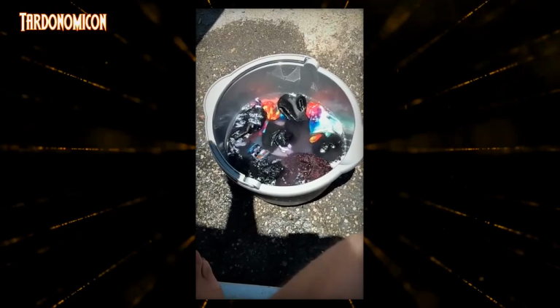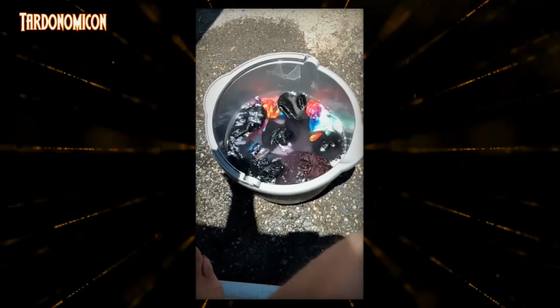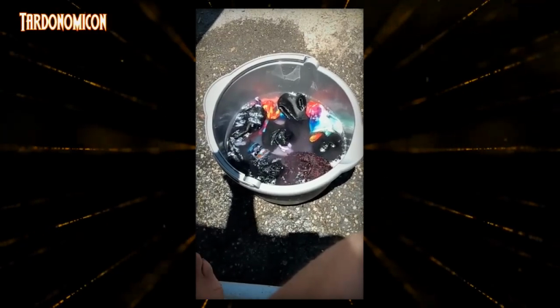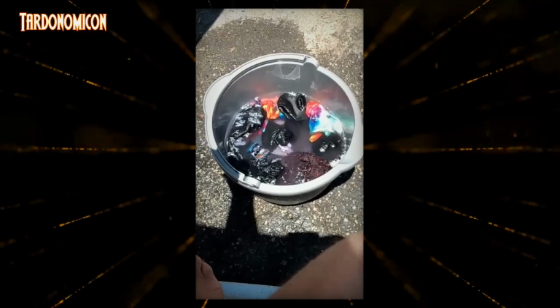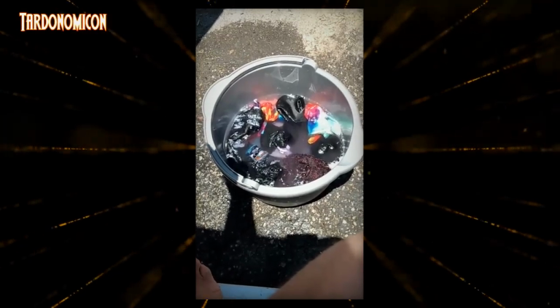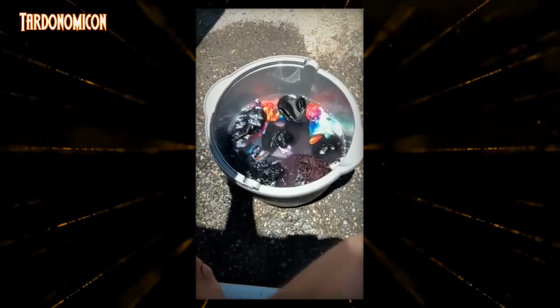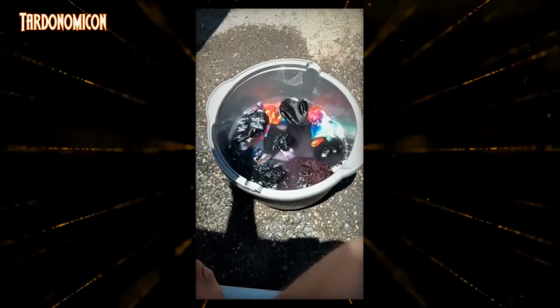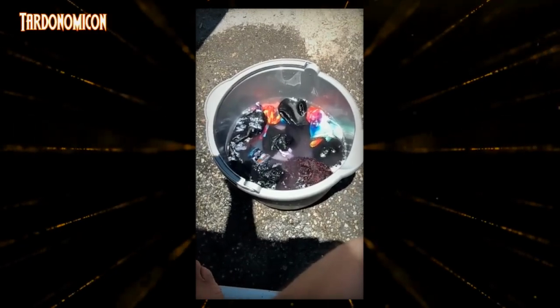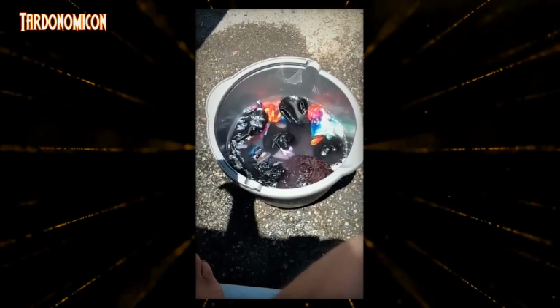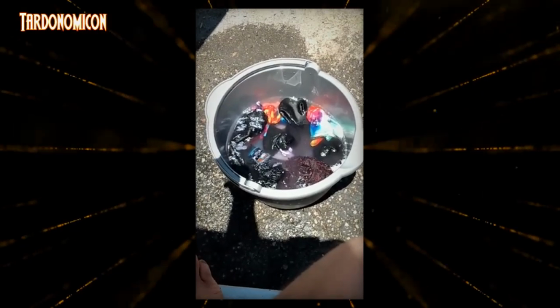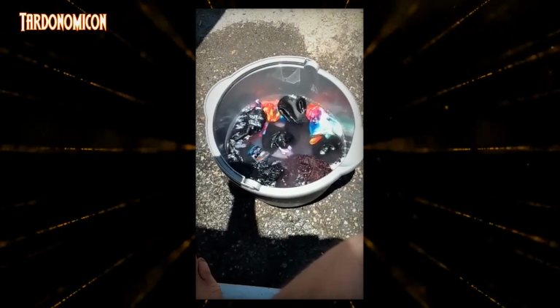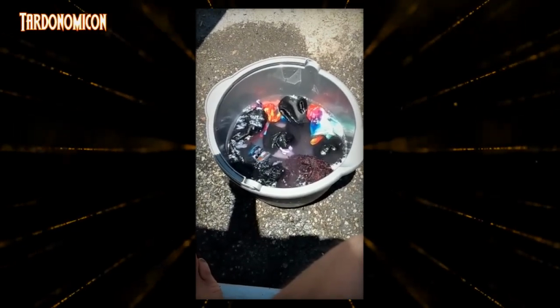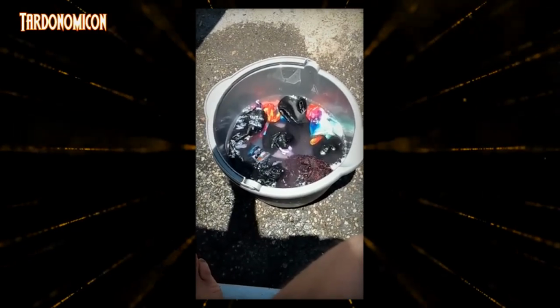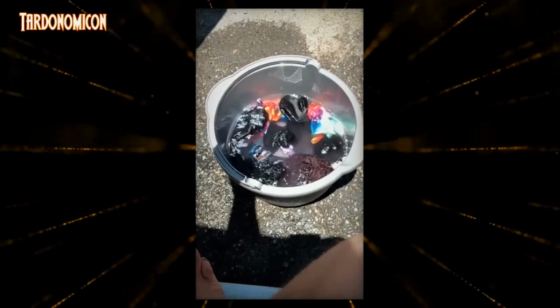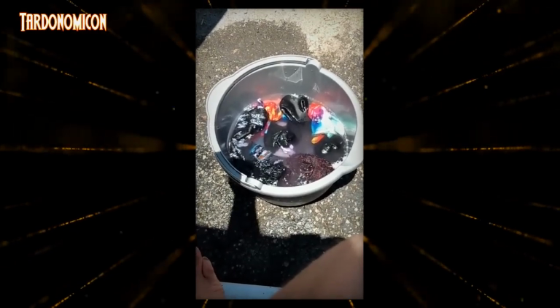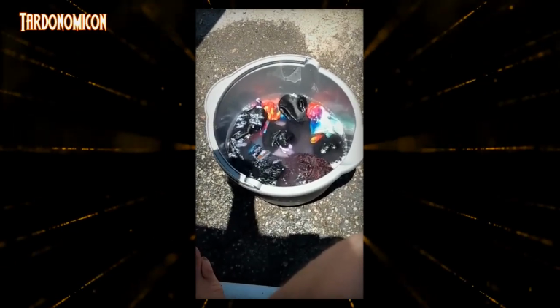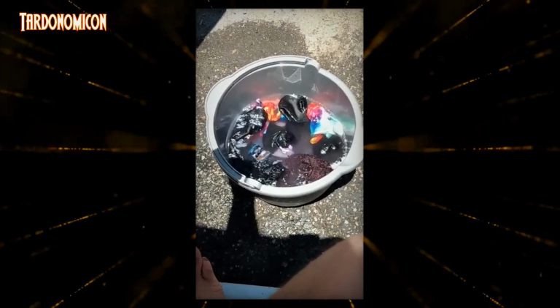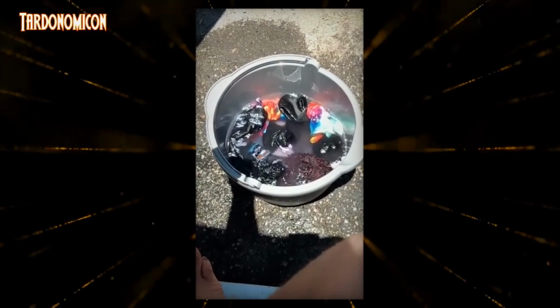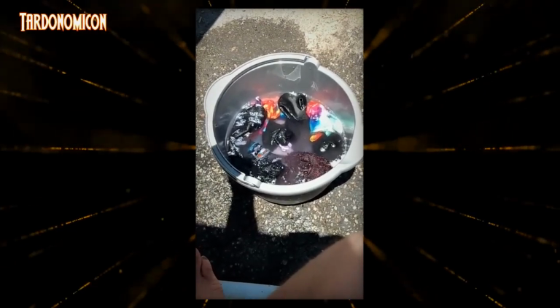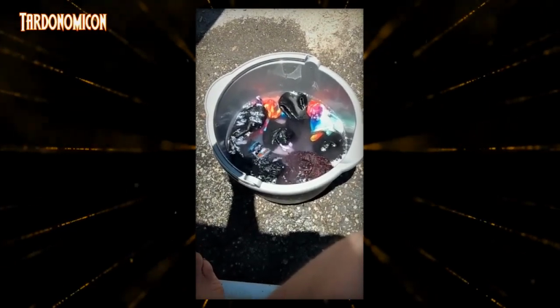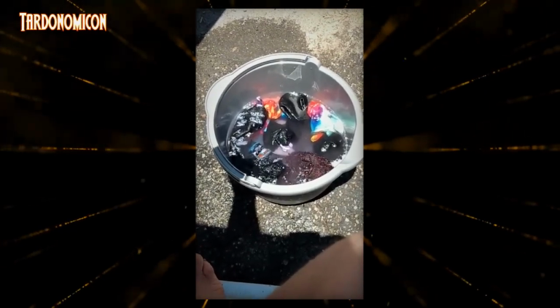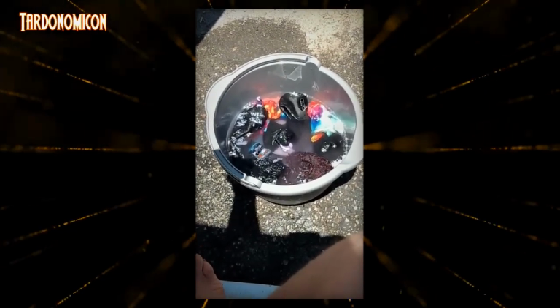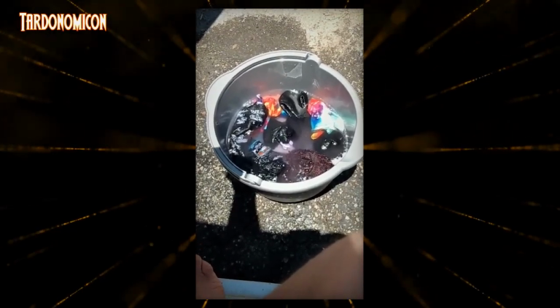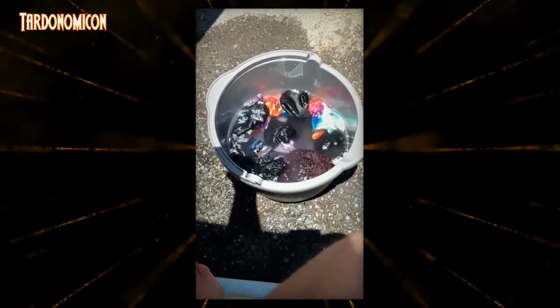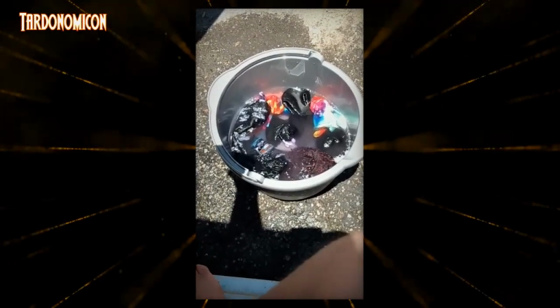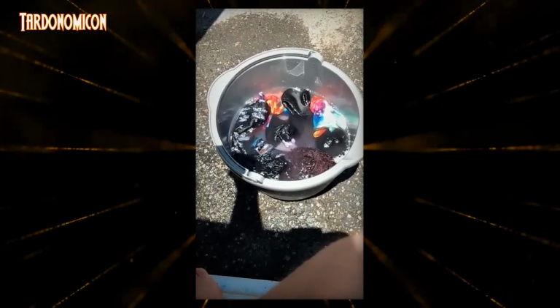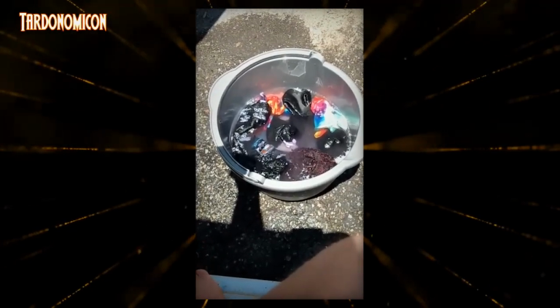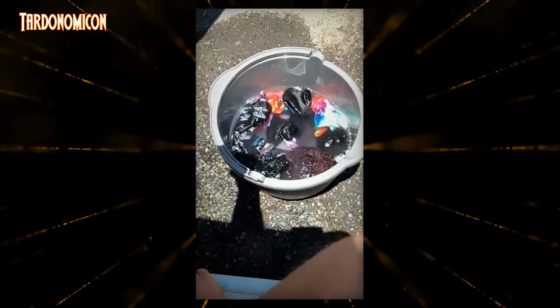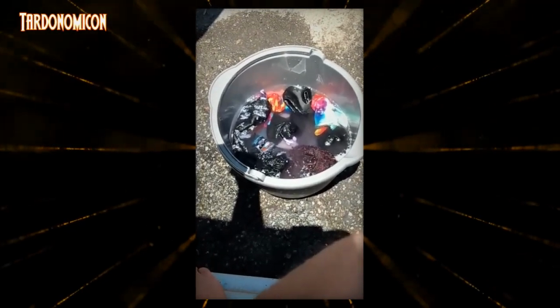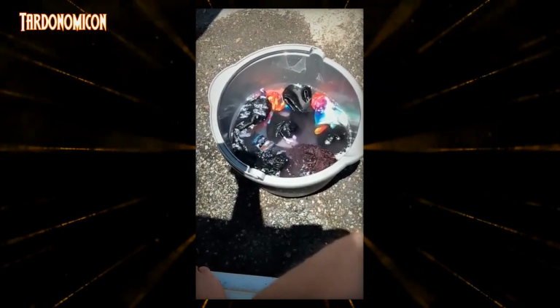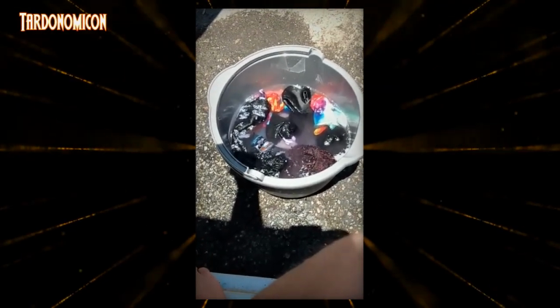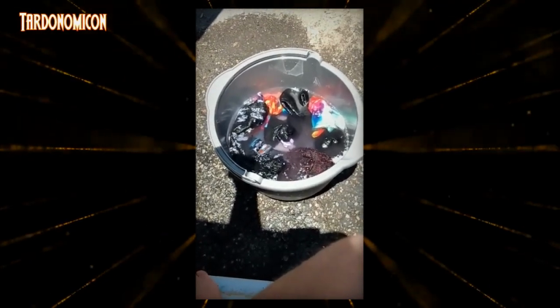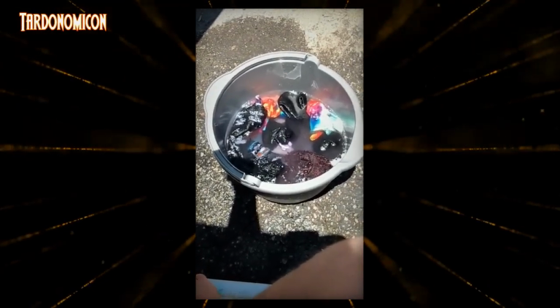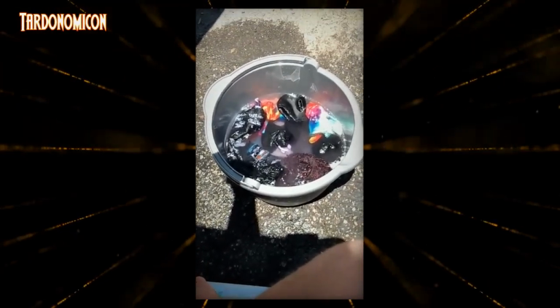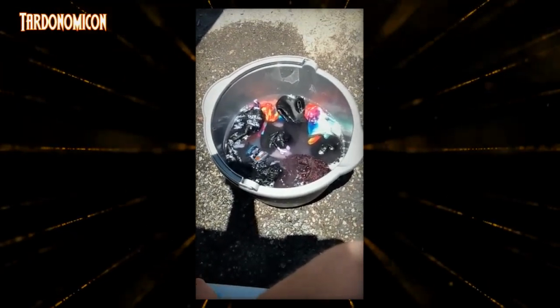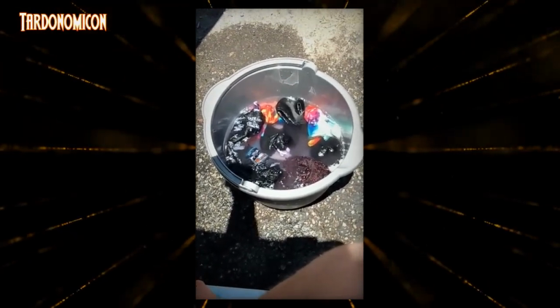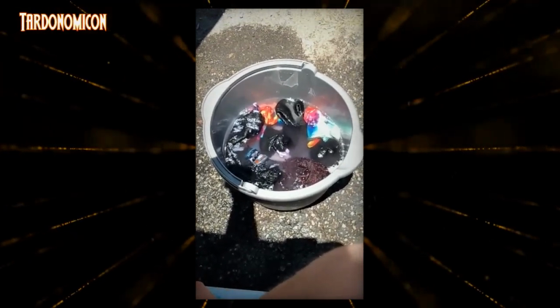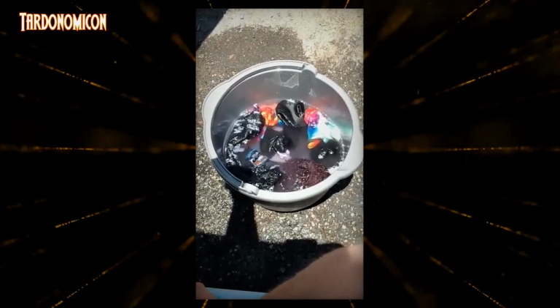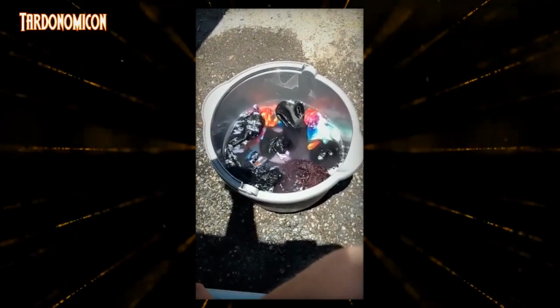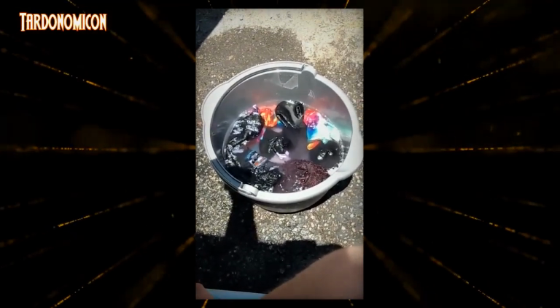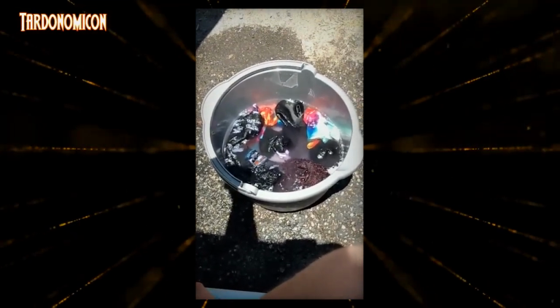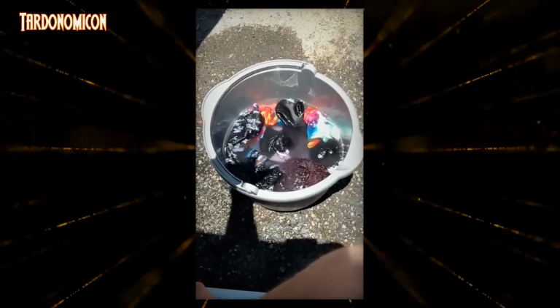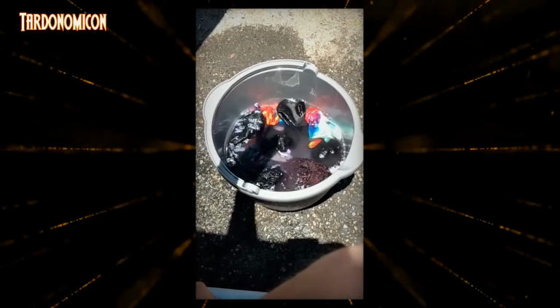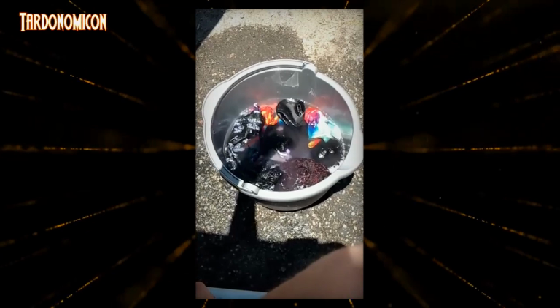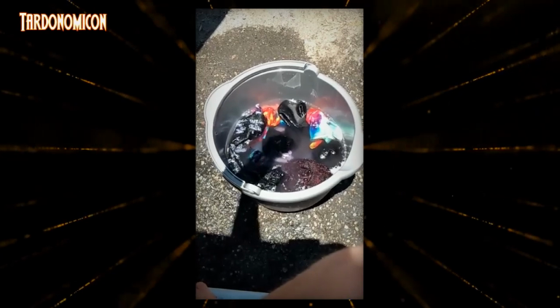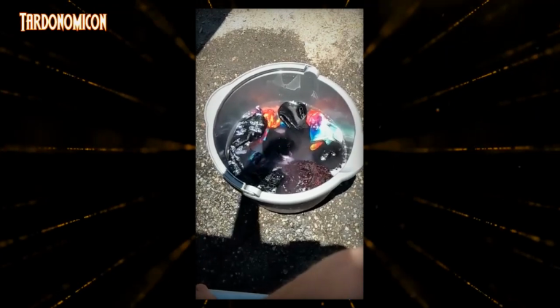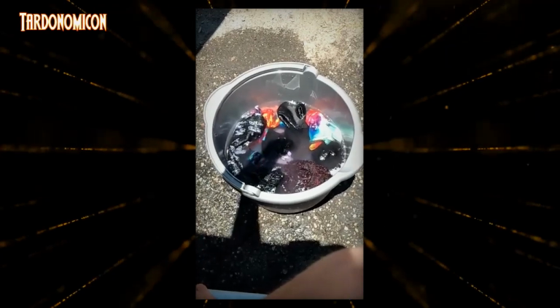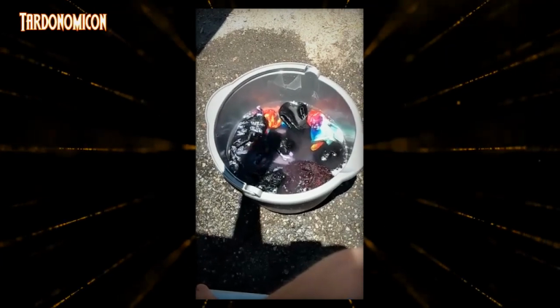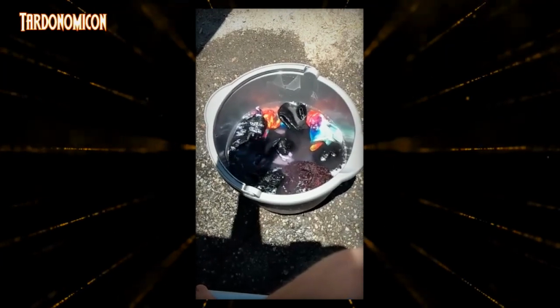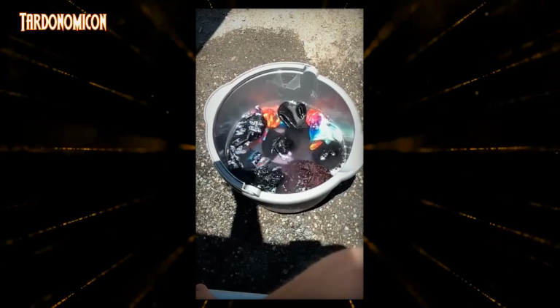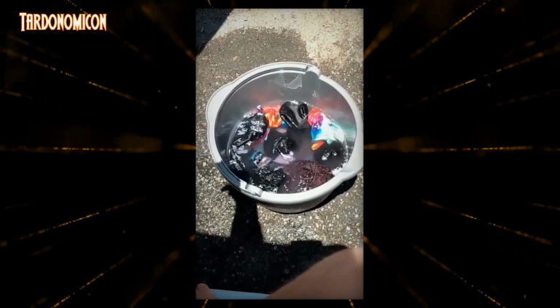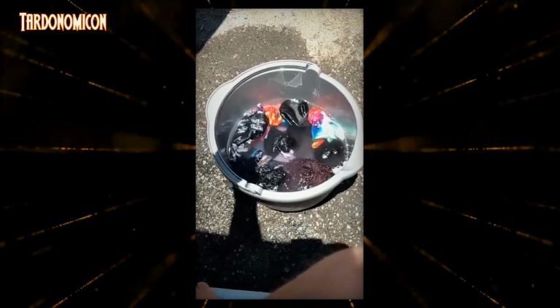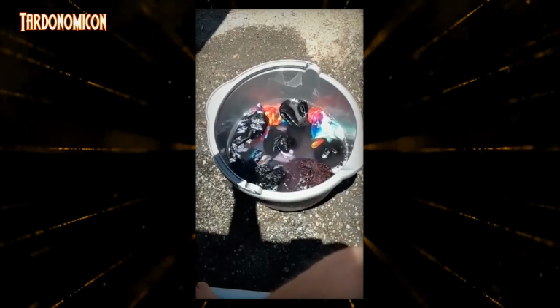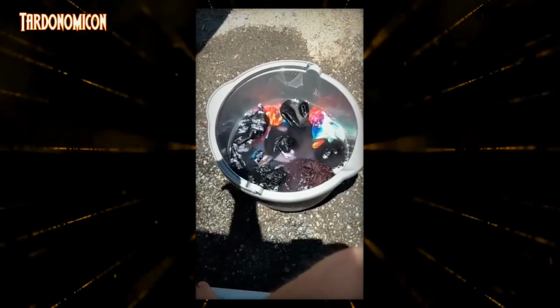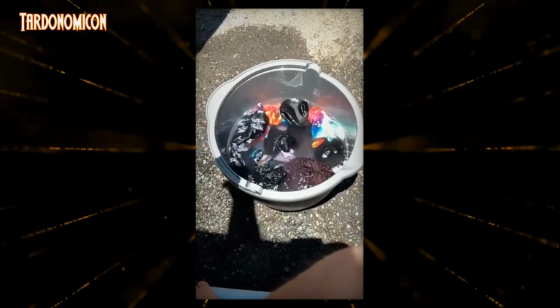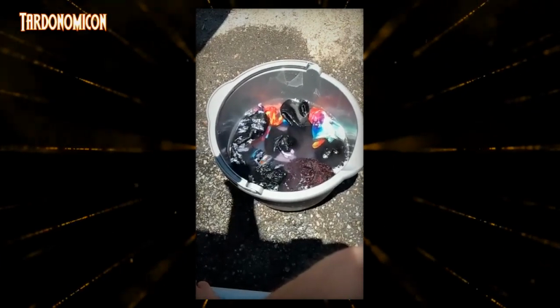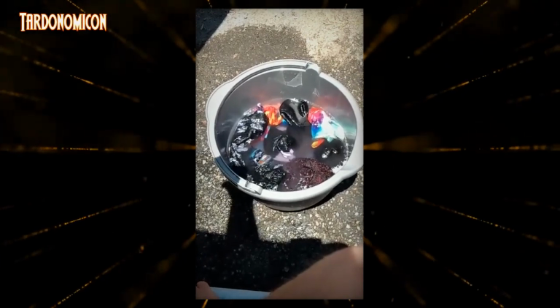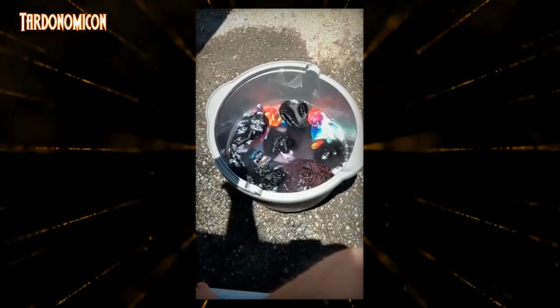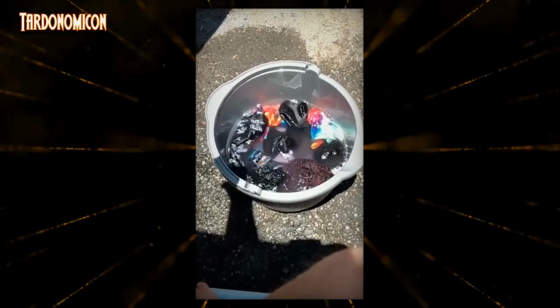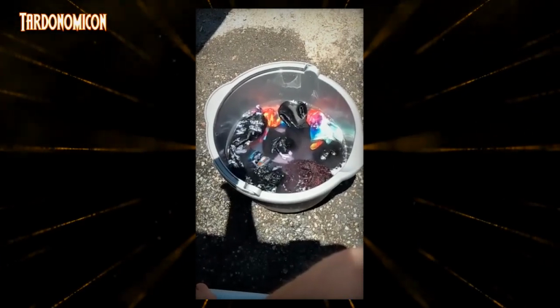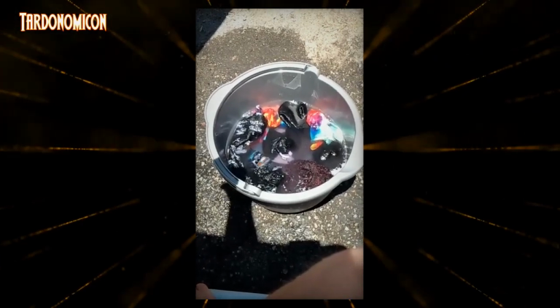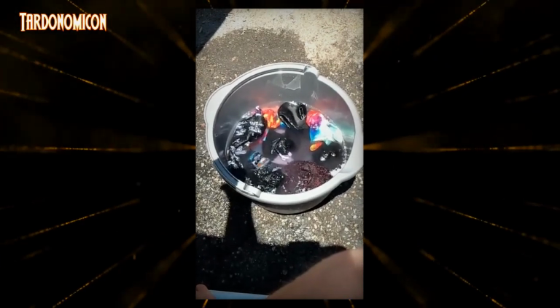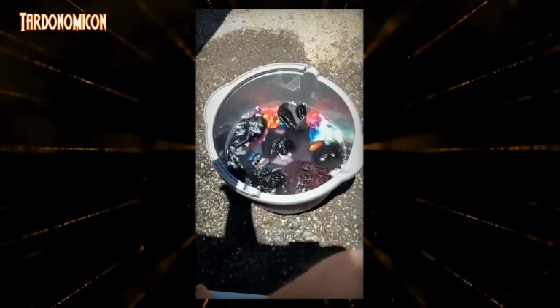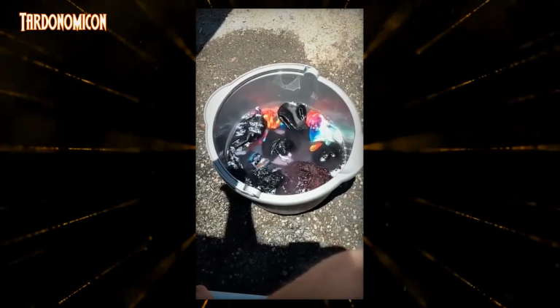I can't go to the laundromat because they don't like the homeless, so this is how I do laundry.